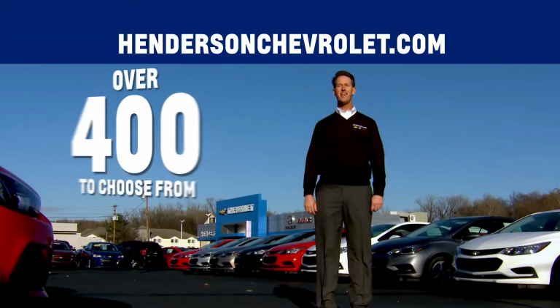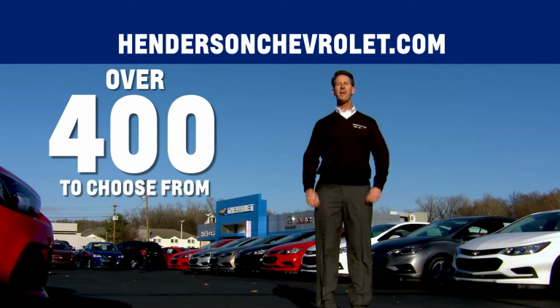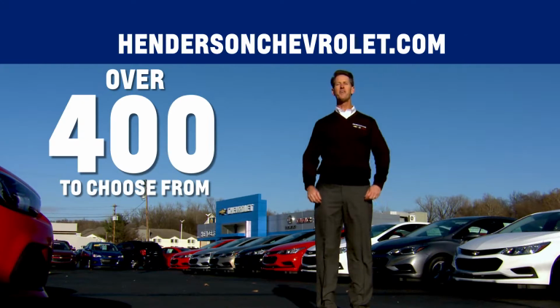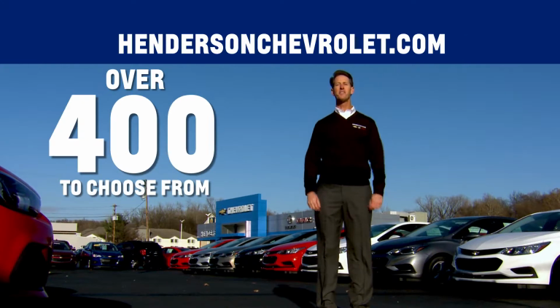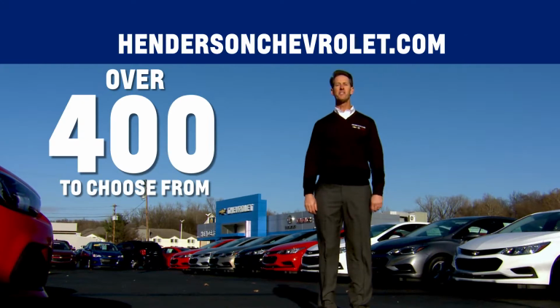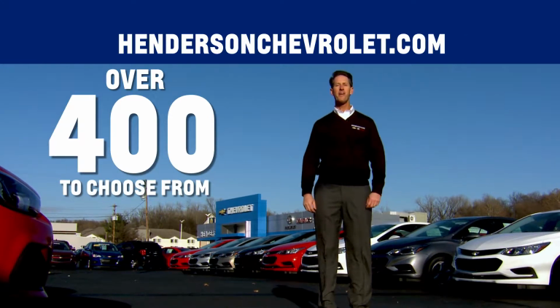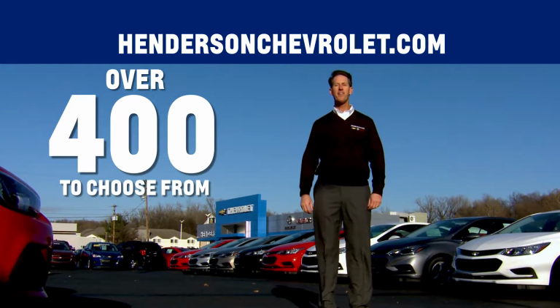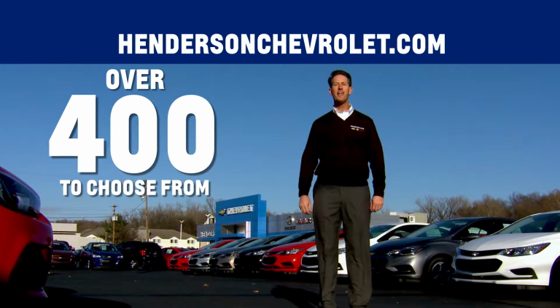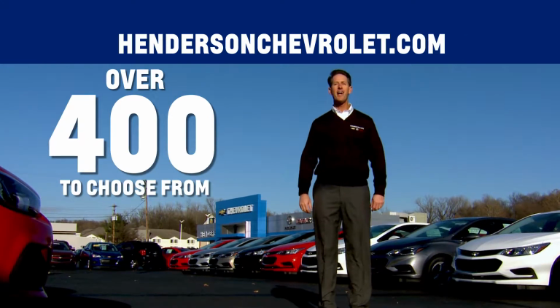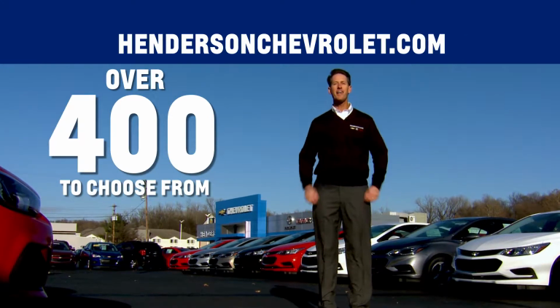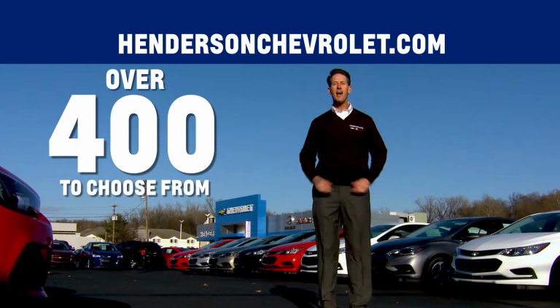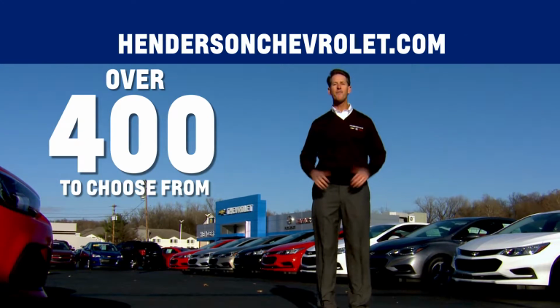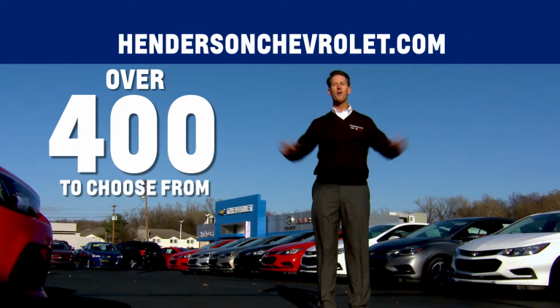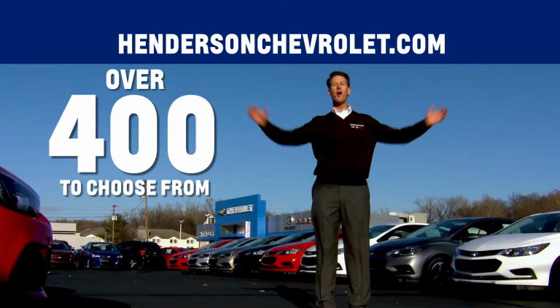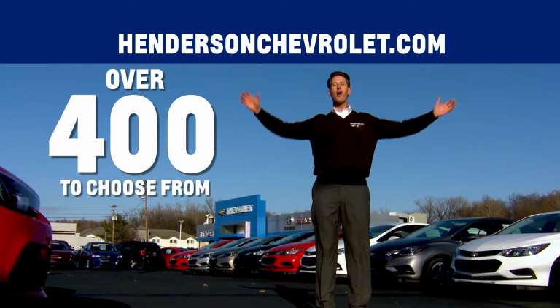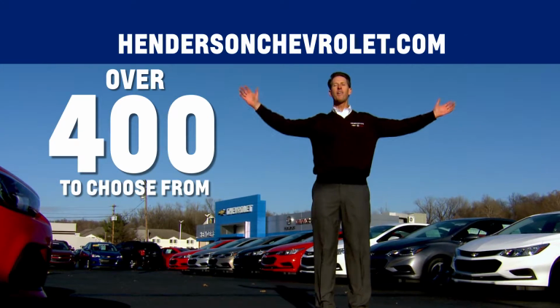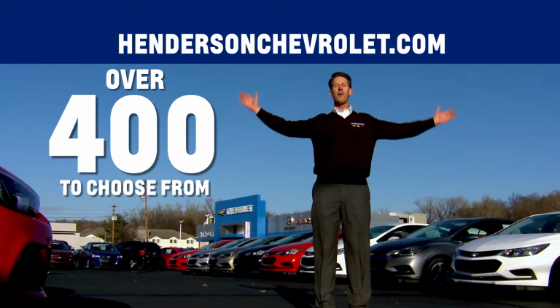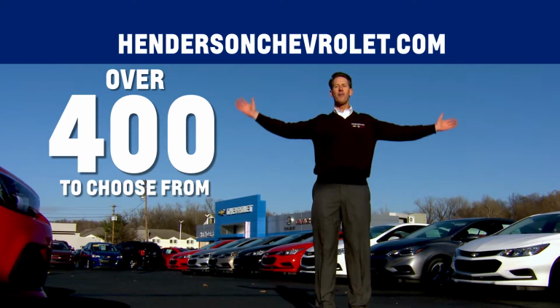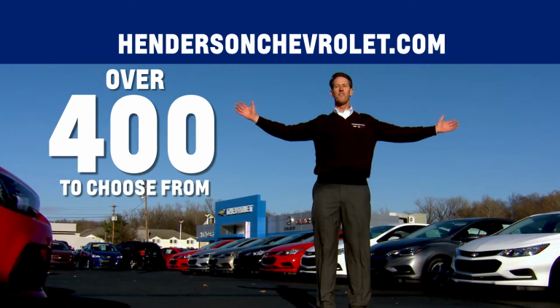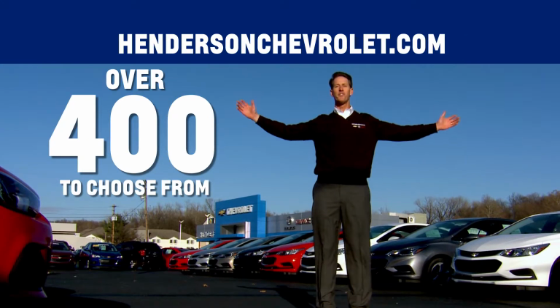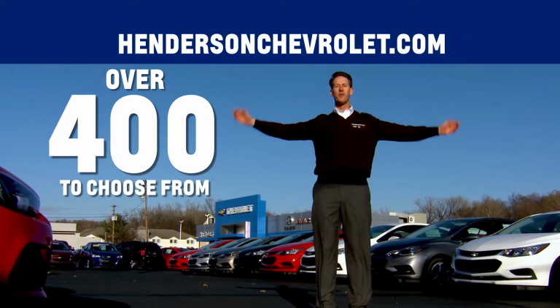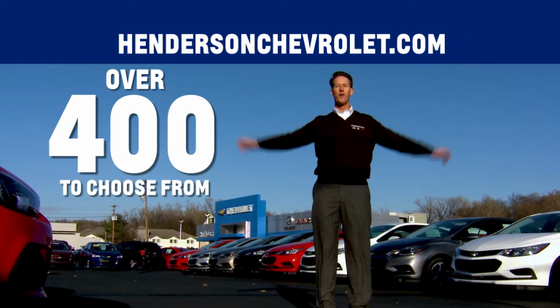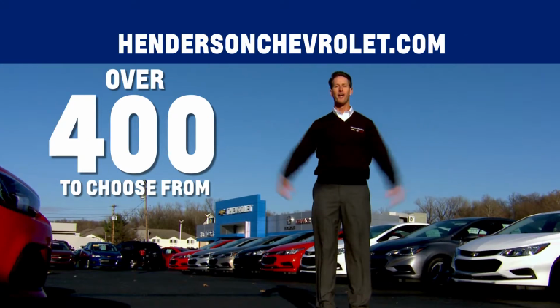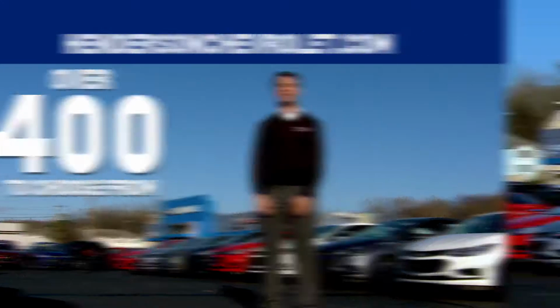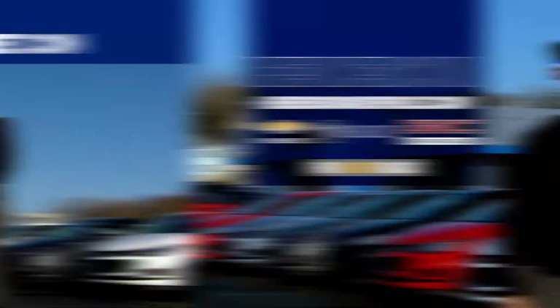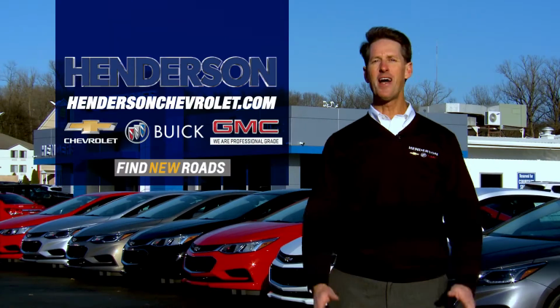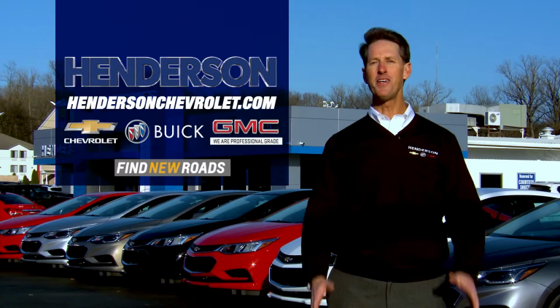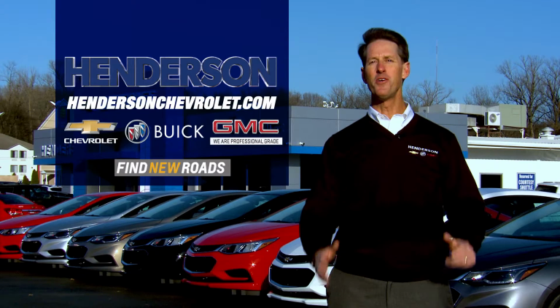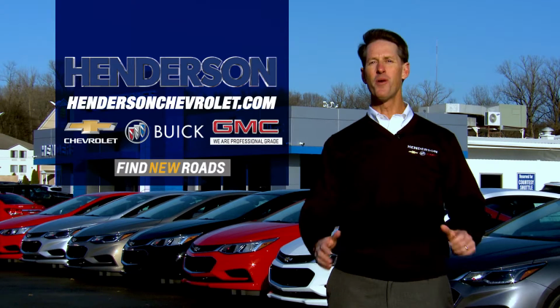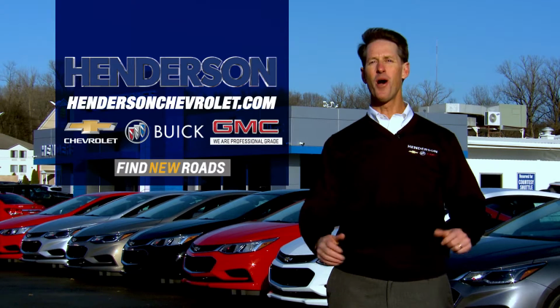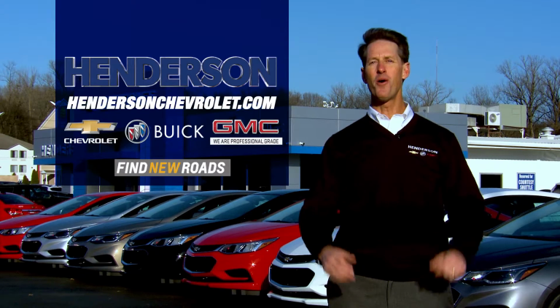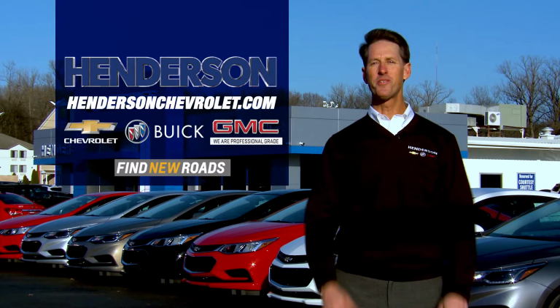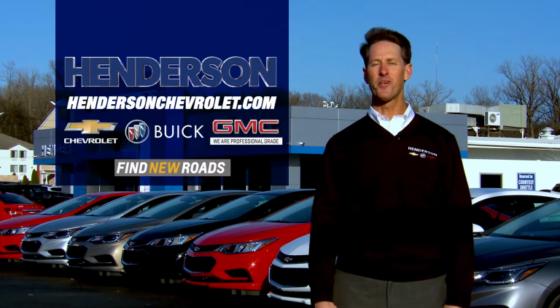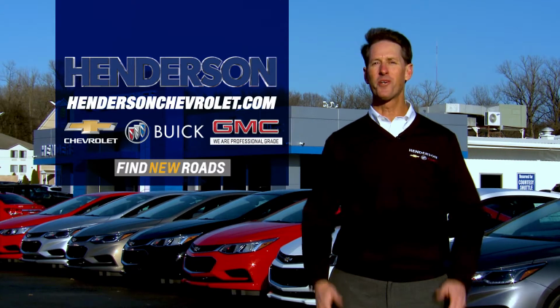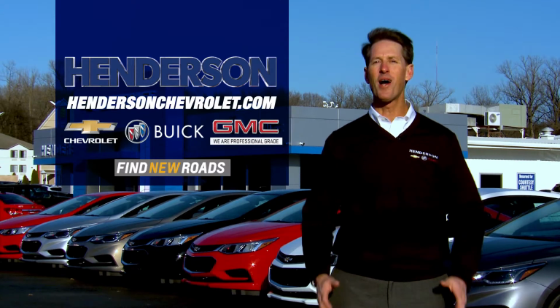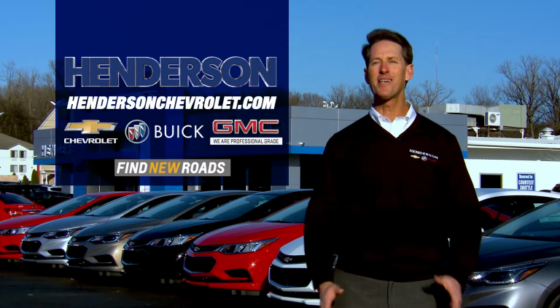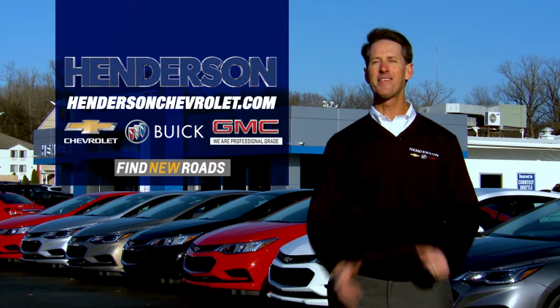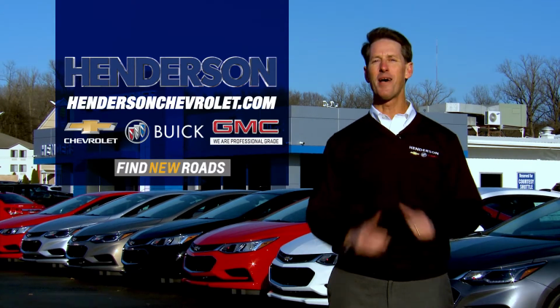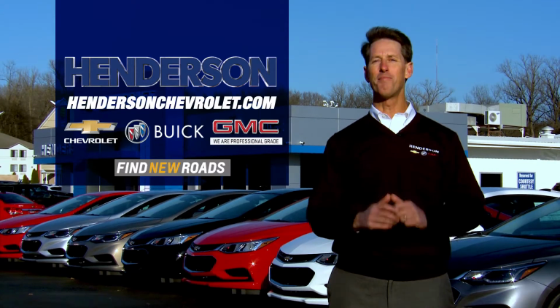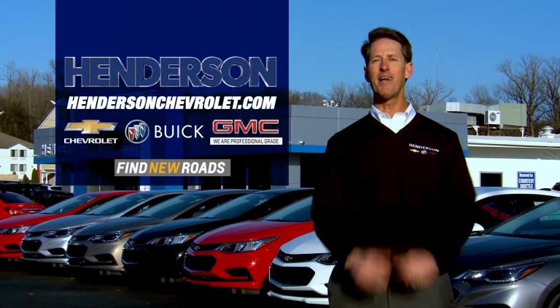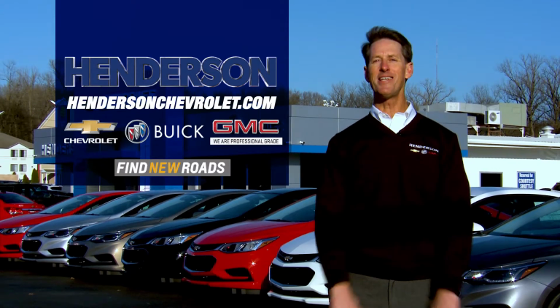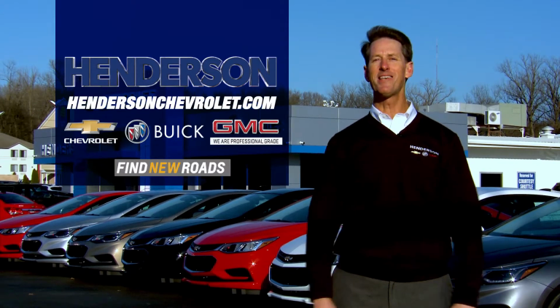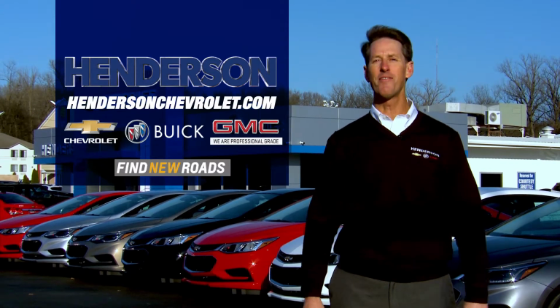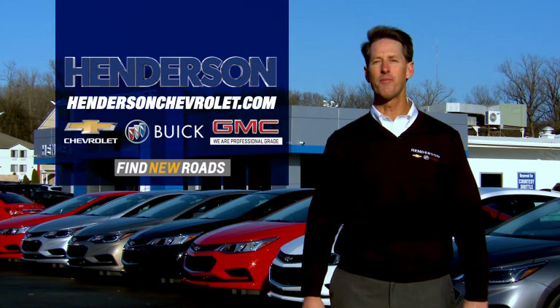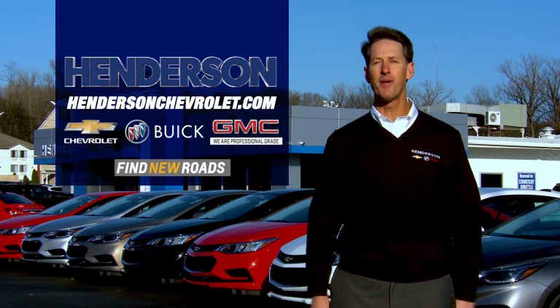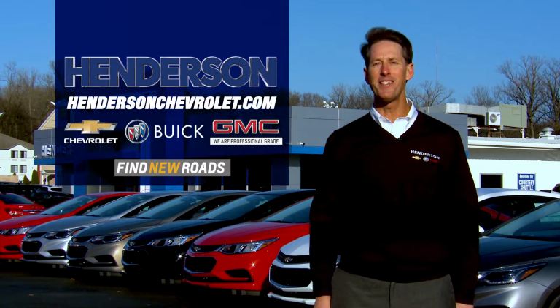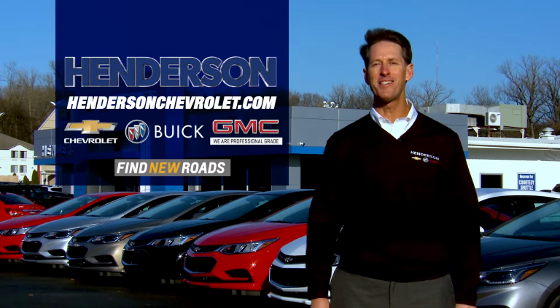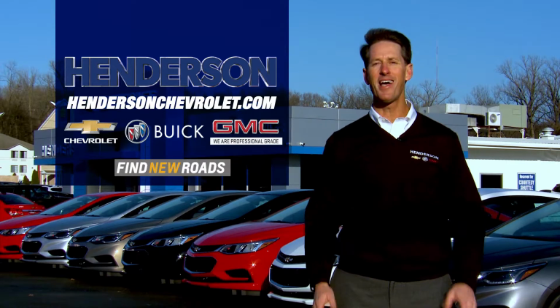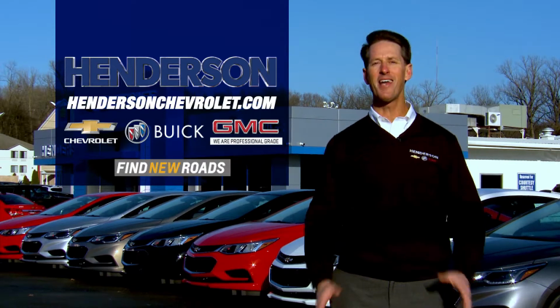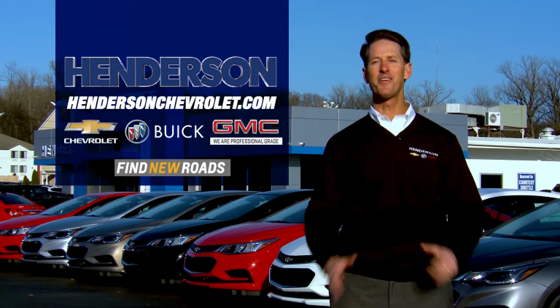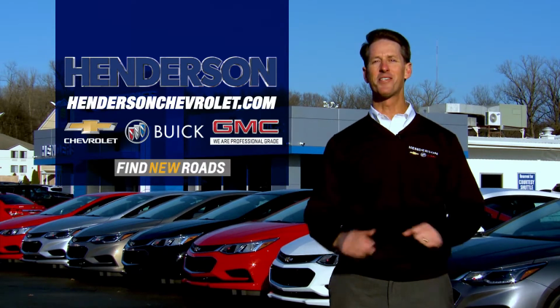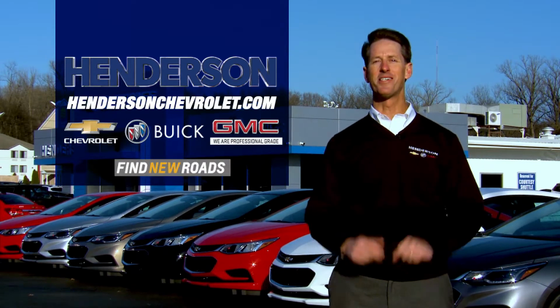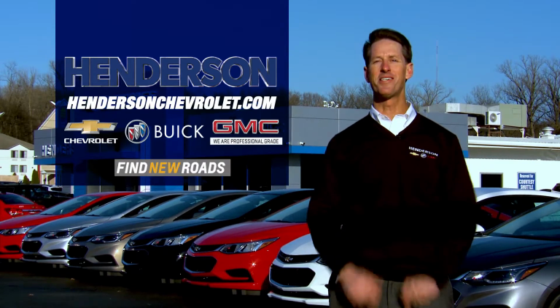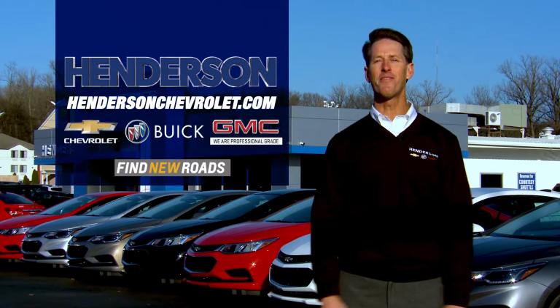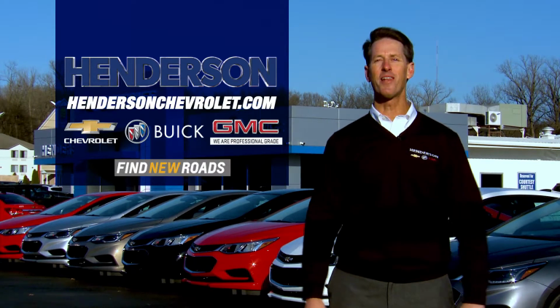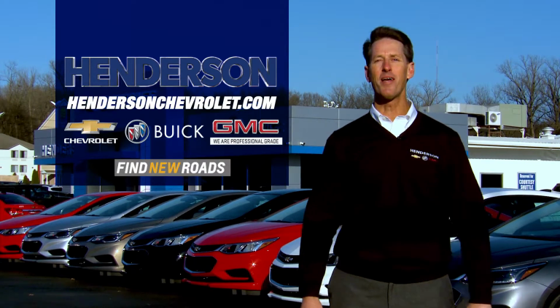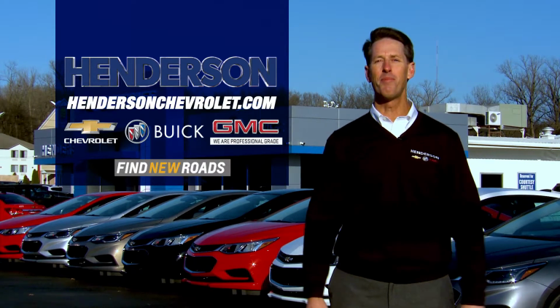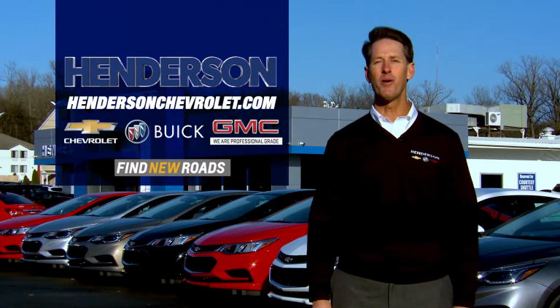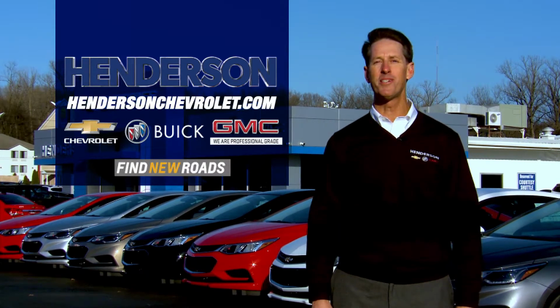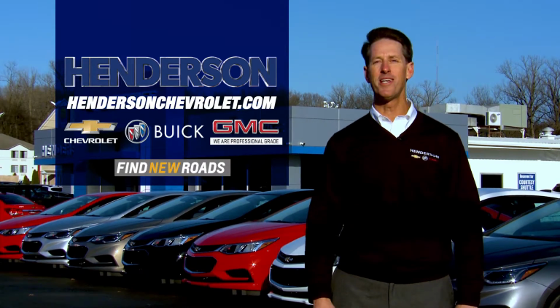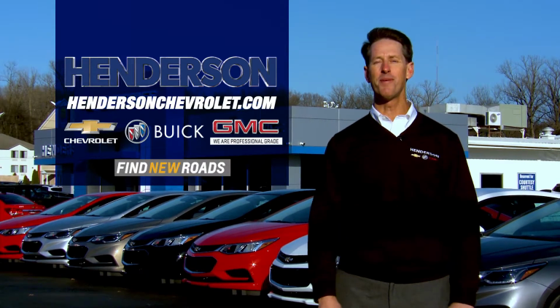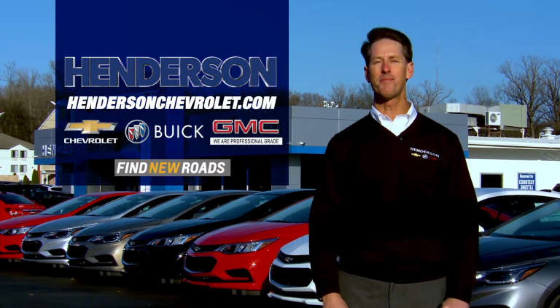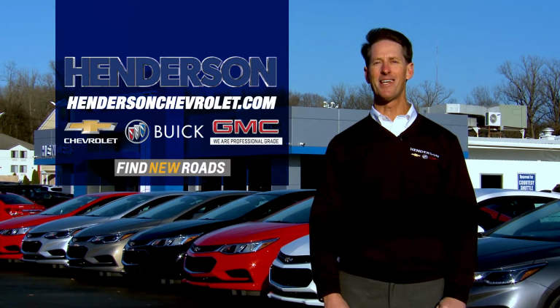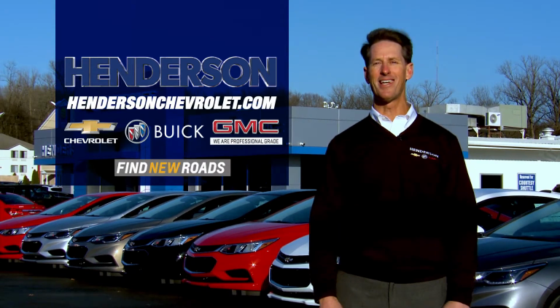See HendersonChevrolet.com for all our inventory. Find new roads or cross that money-saving bridge to Henderson Chevrolet Buick GMC.